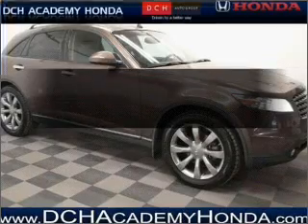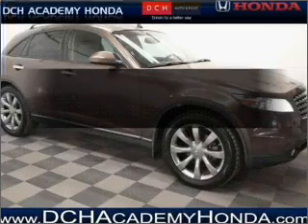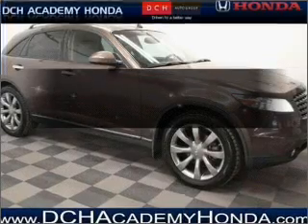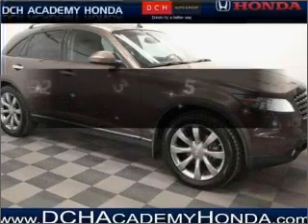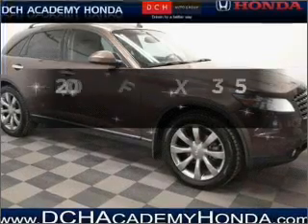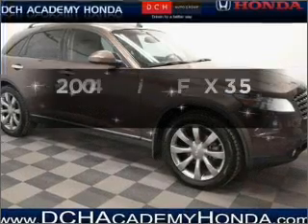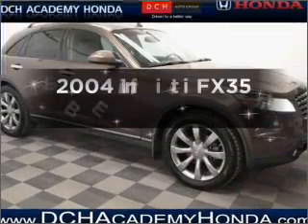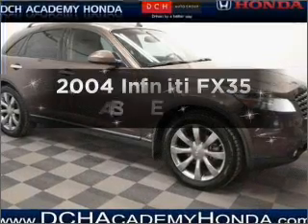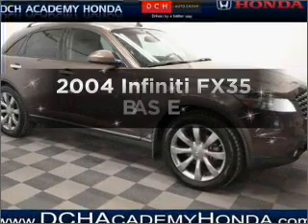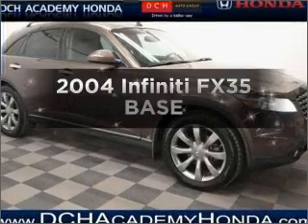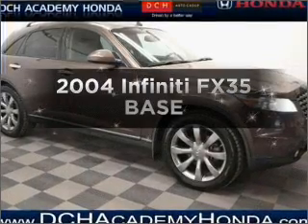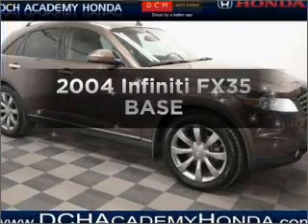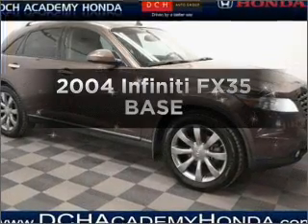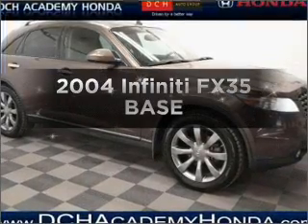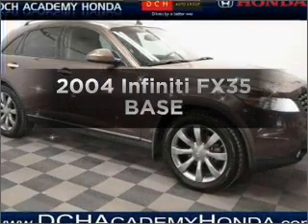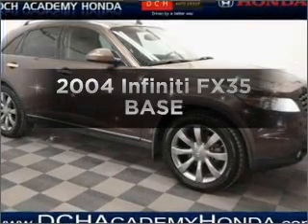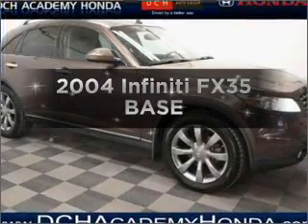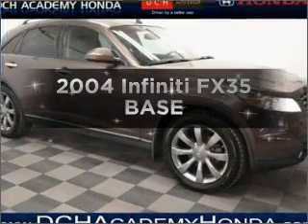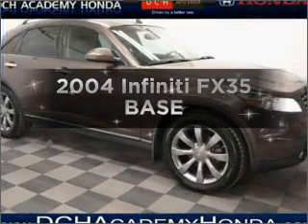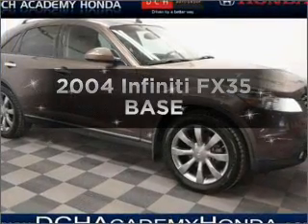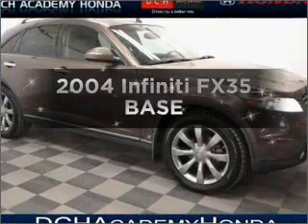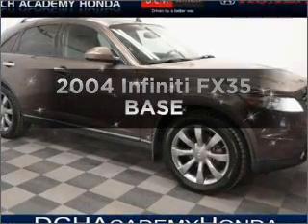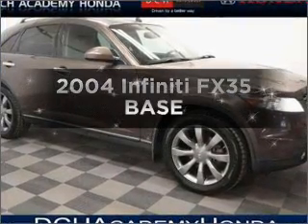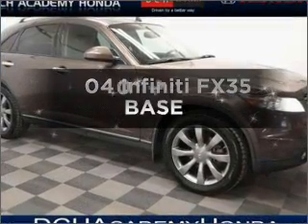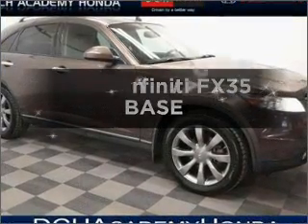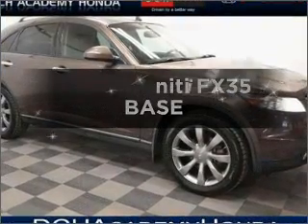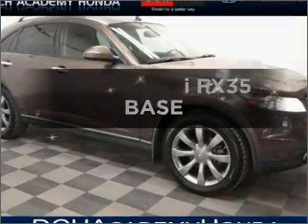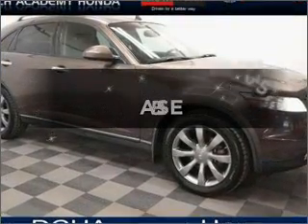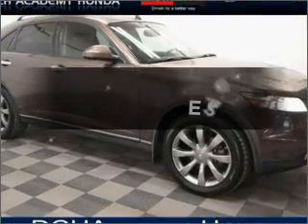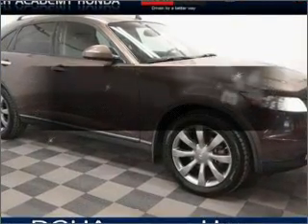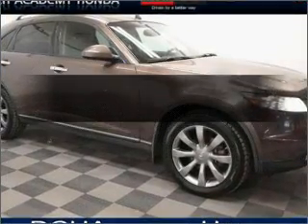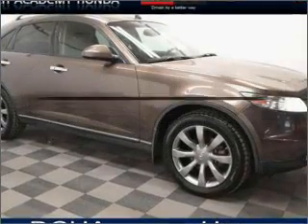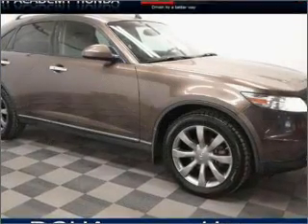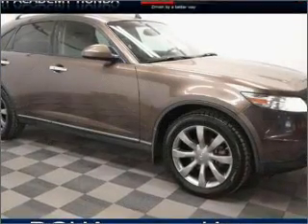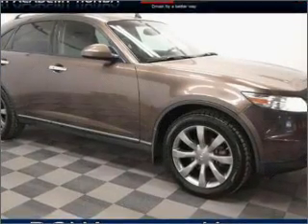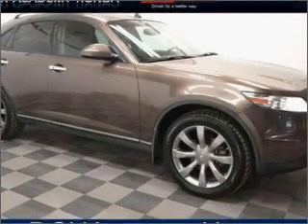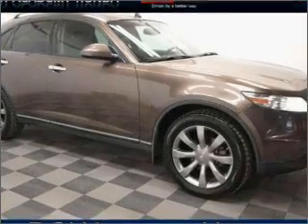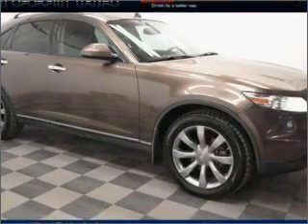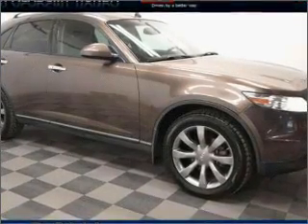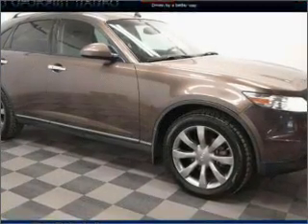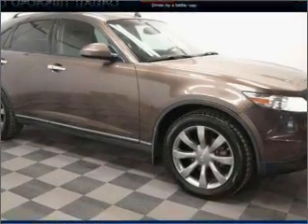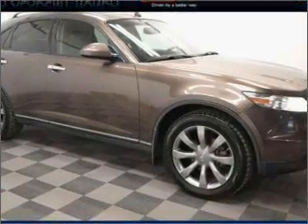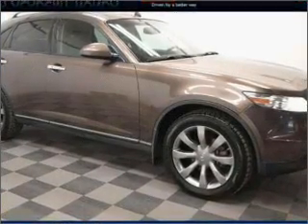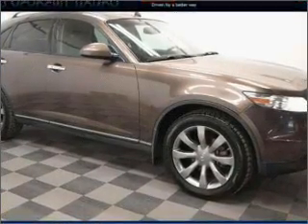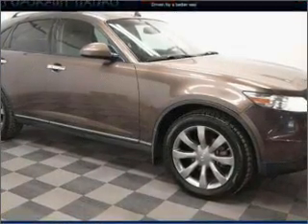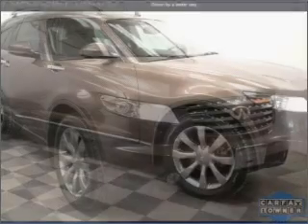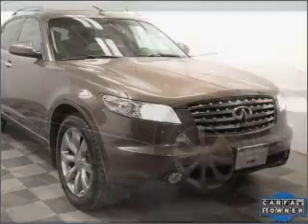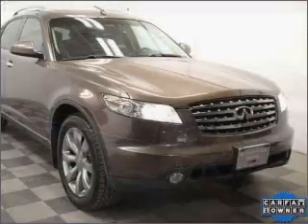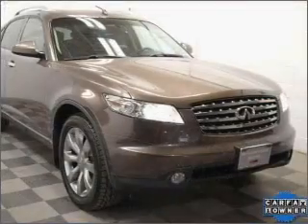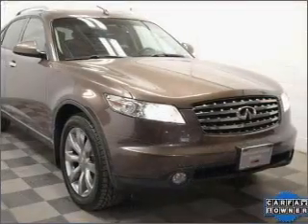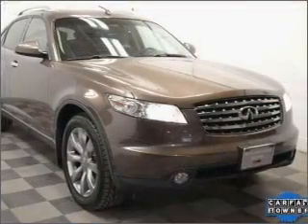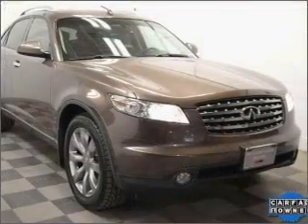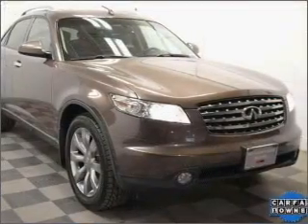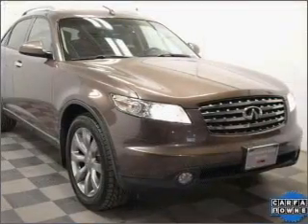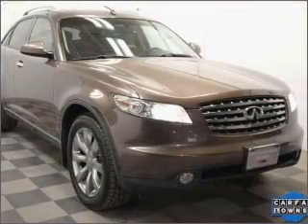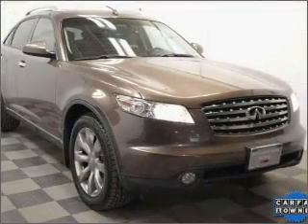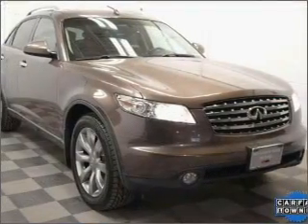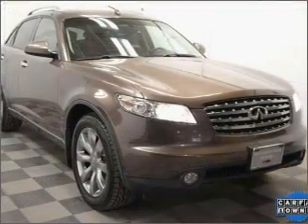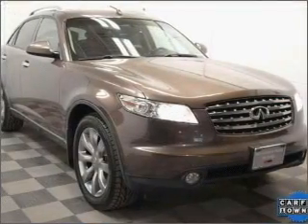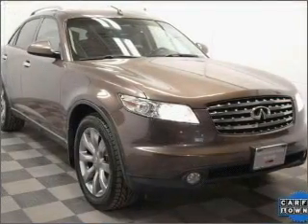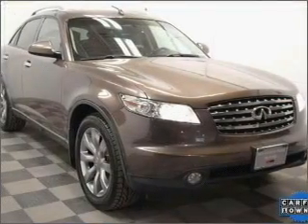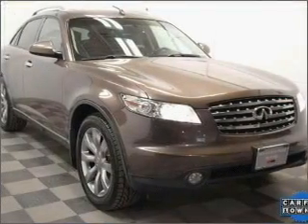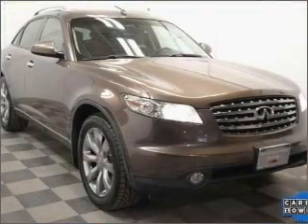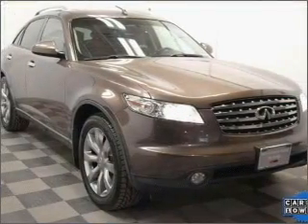Introducing the 2004 Infiniti FX35. Everything you need under one roof with this great vehicle.